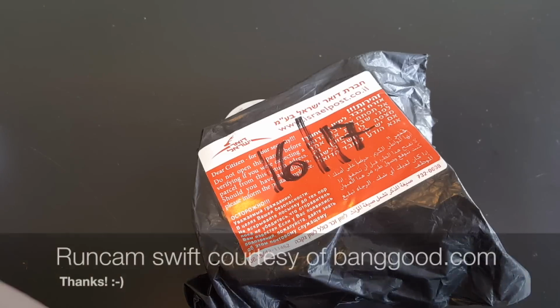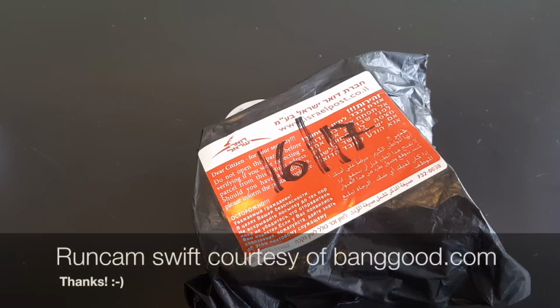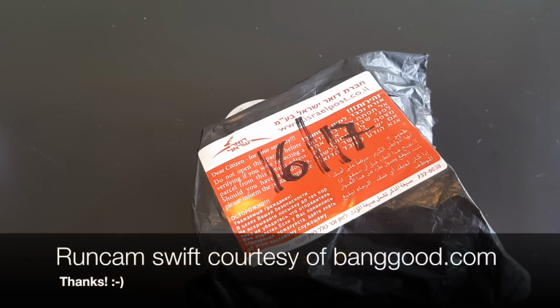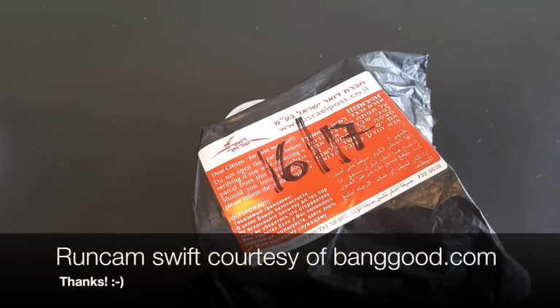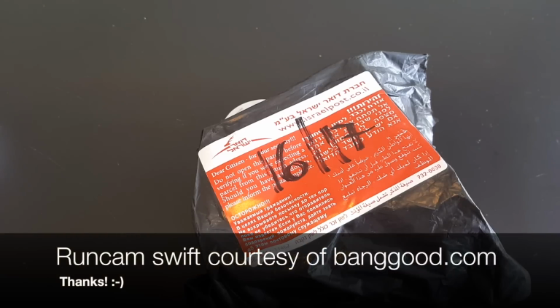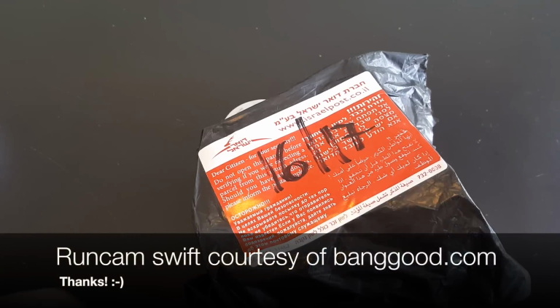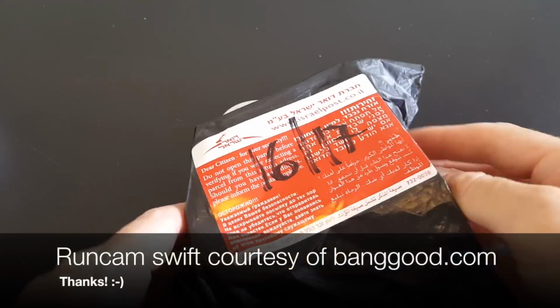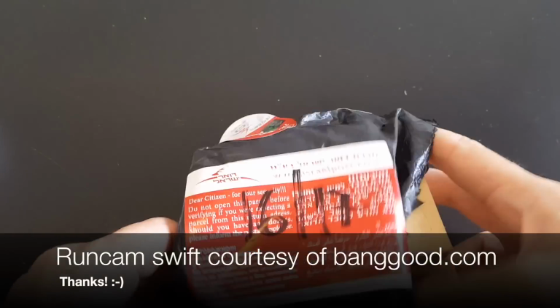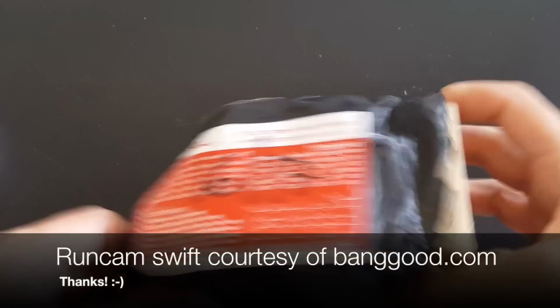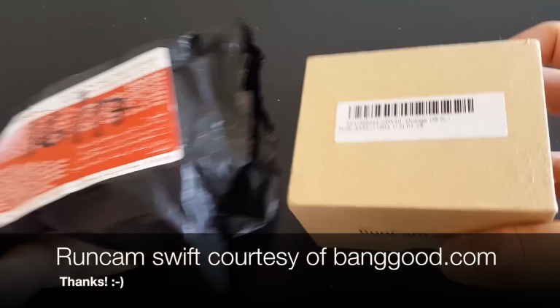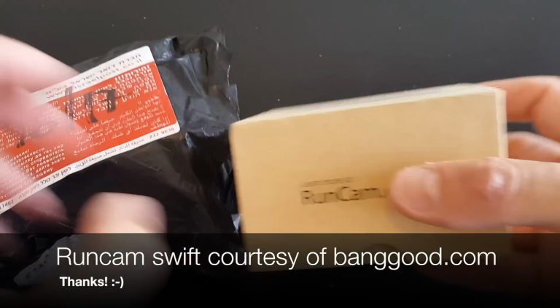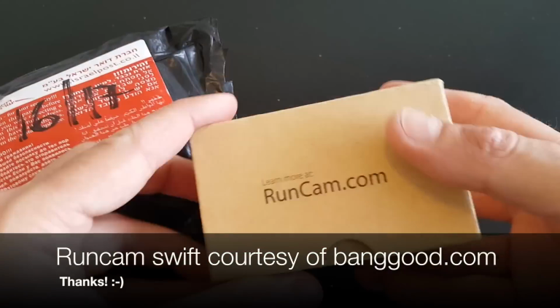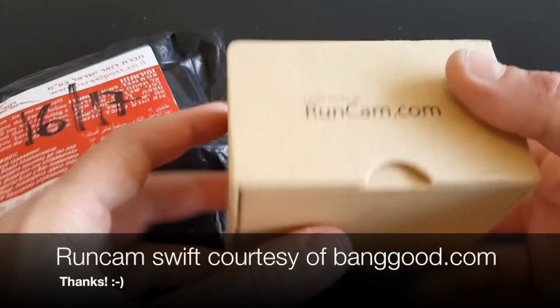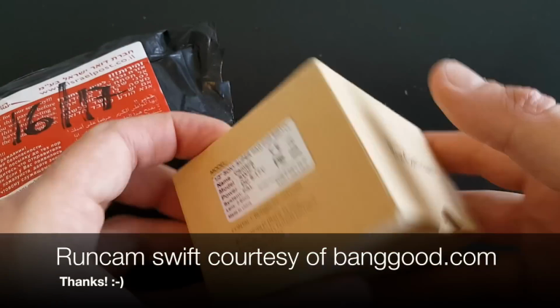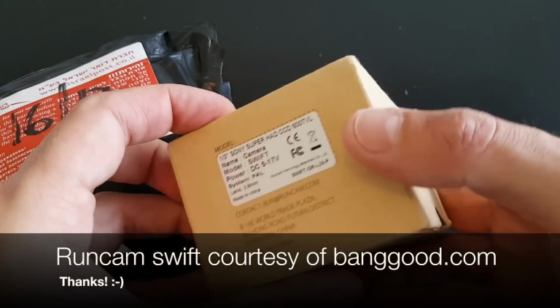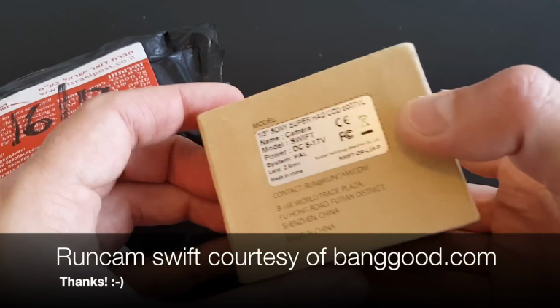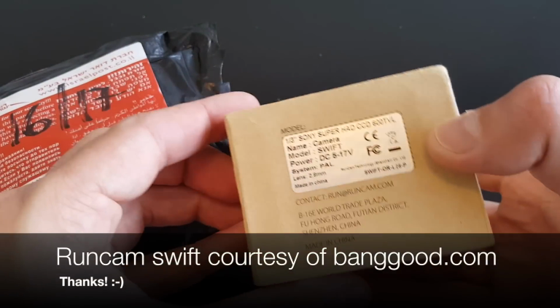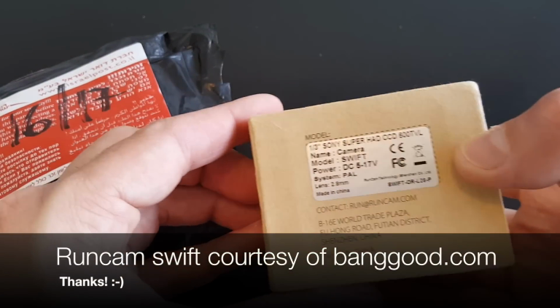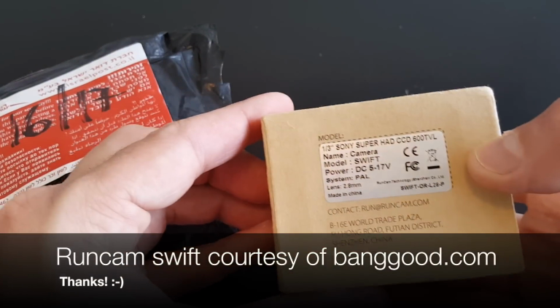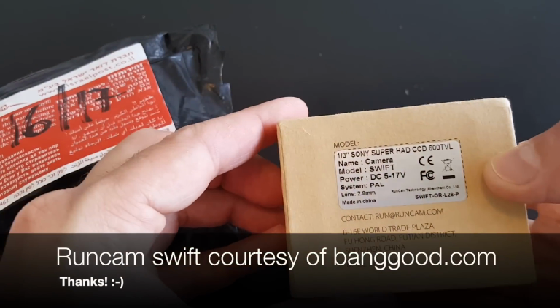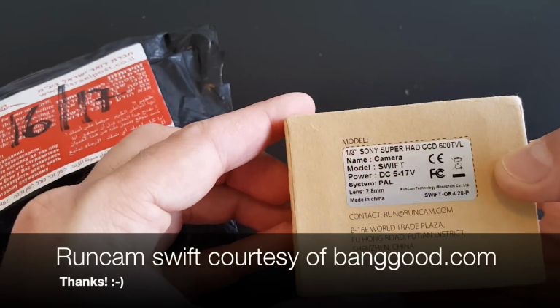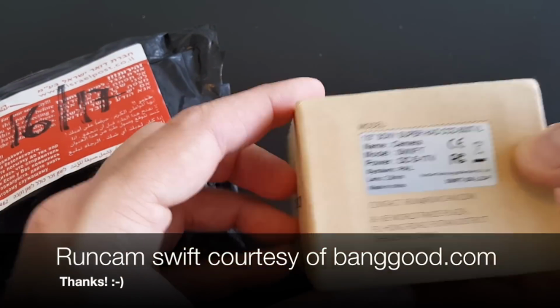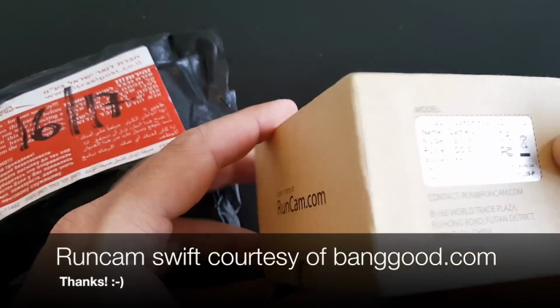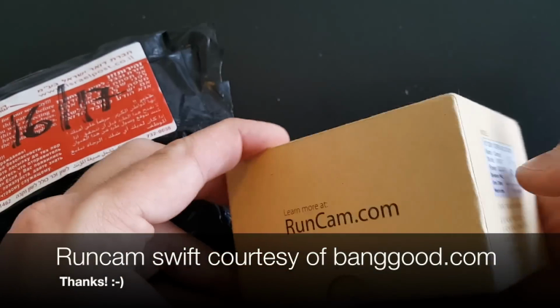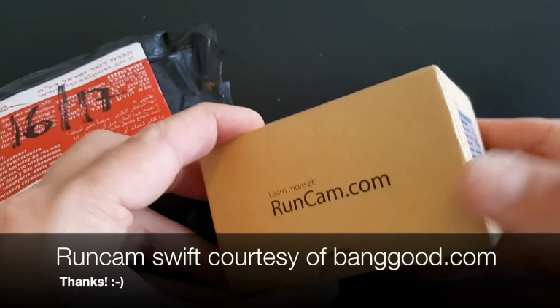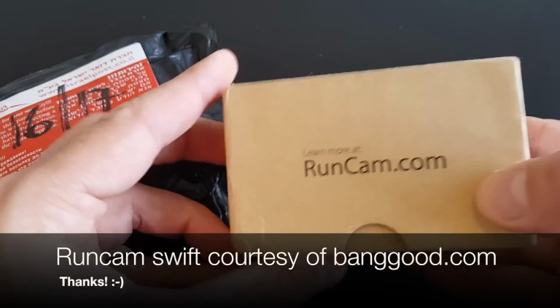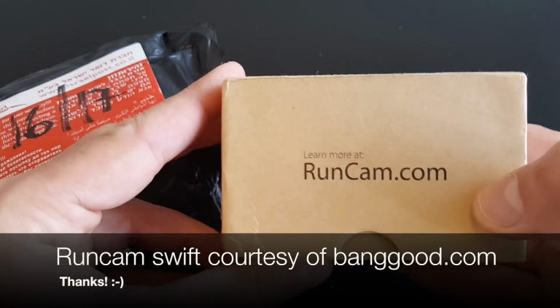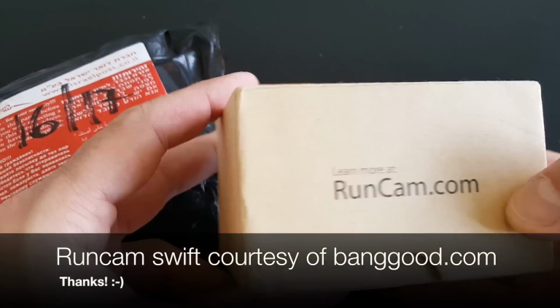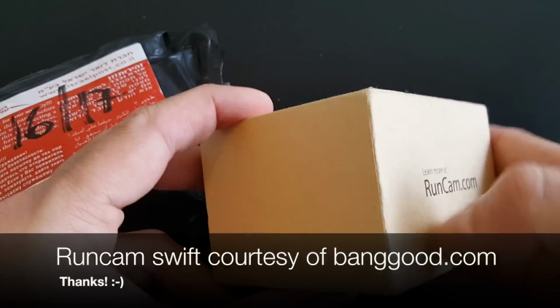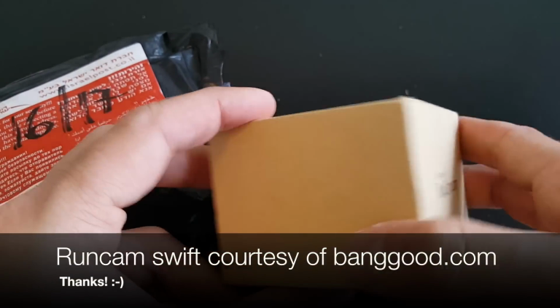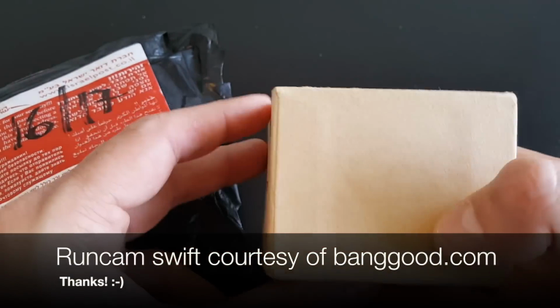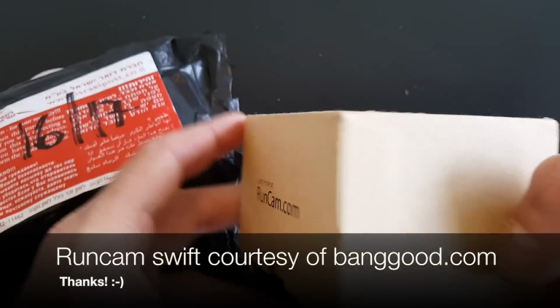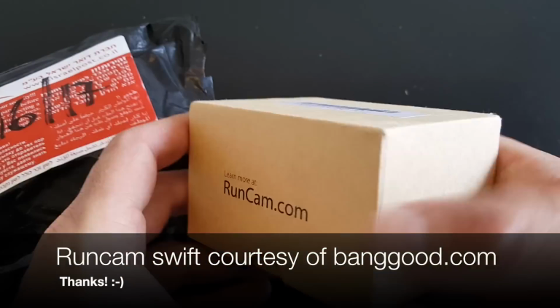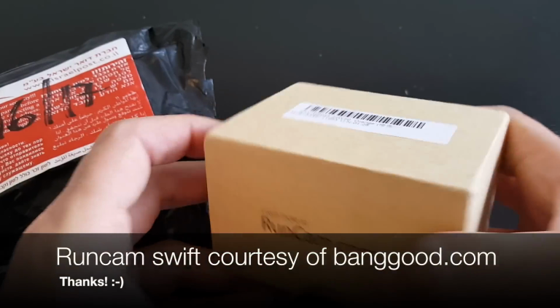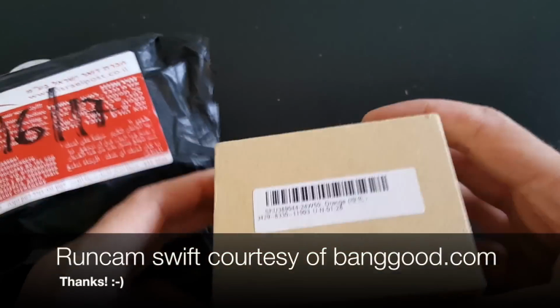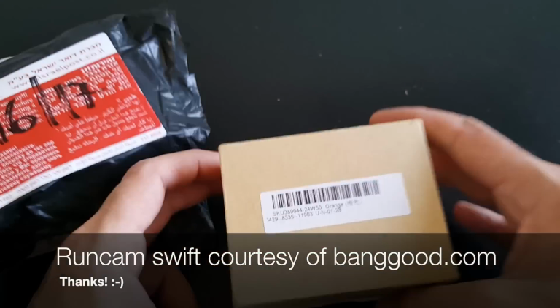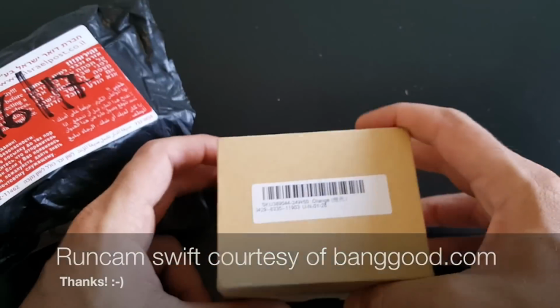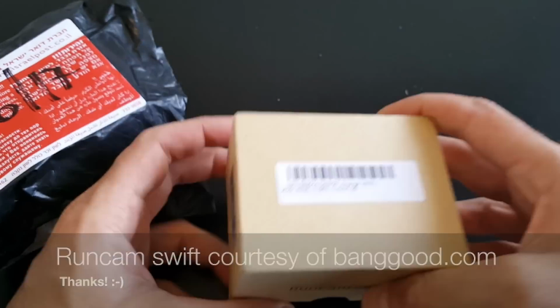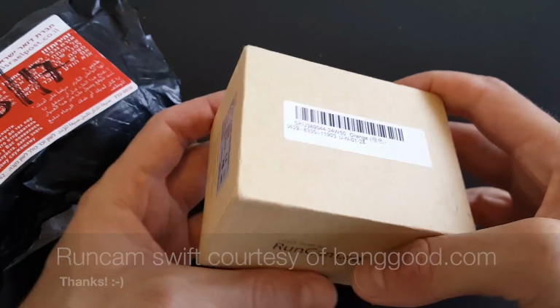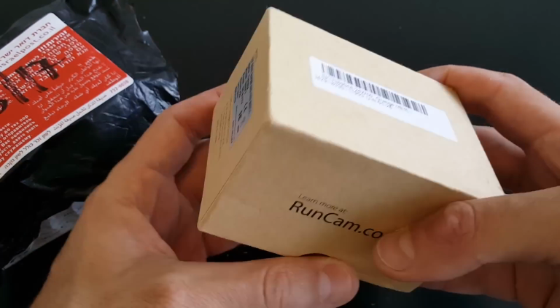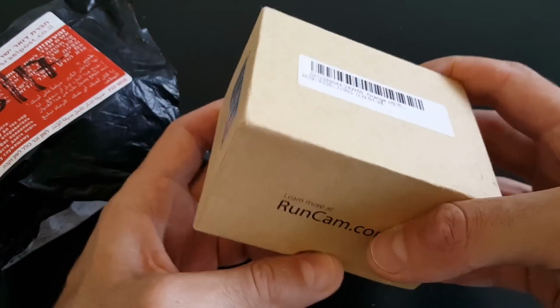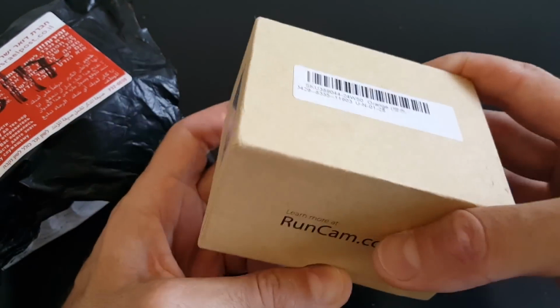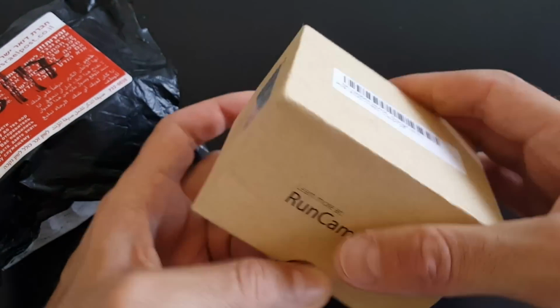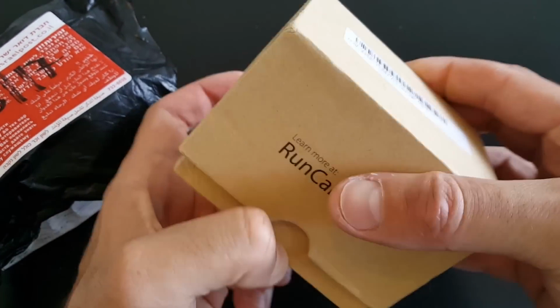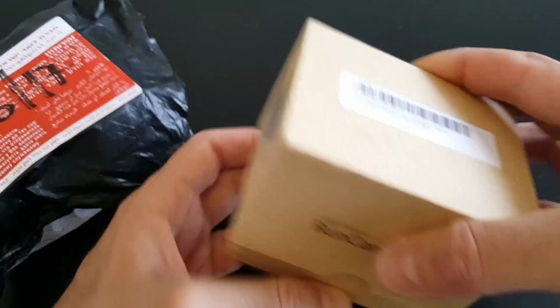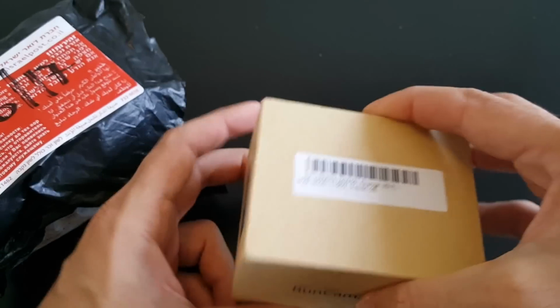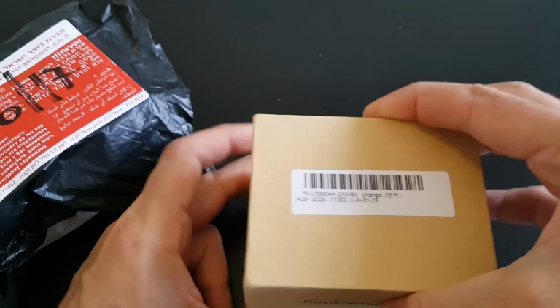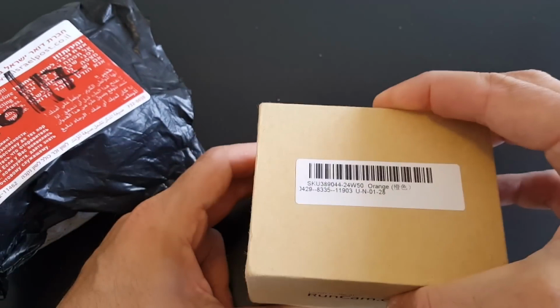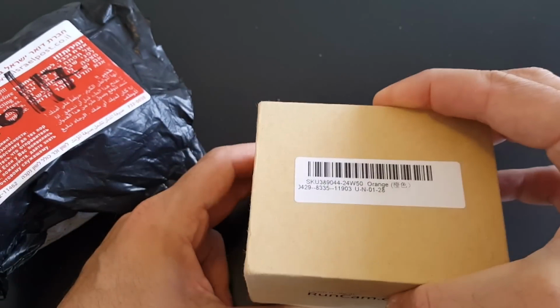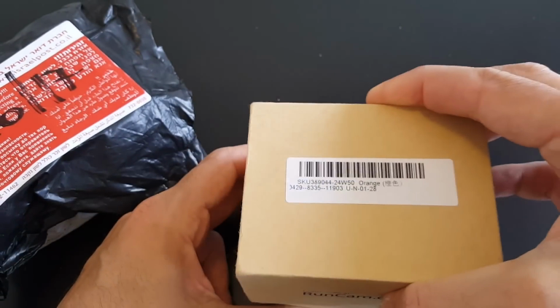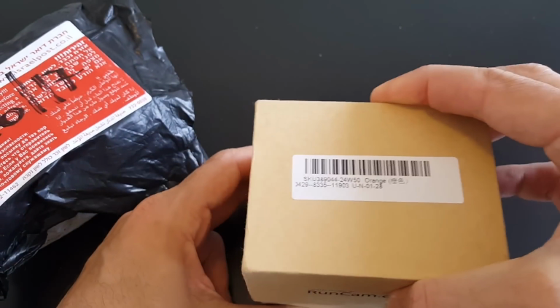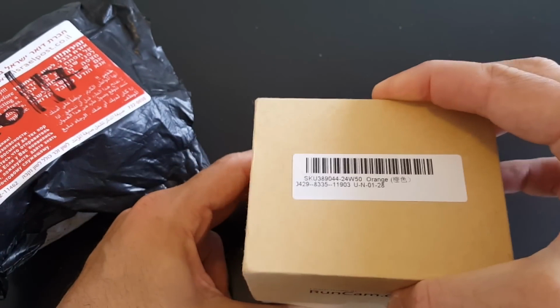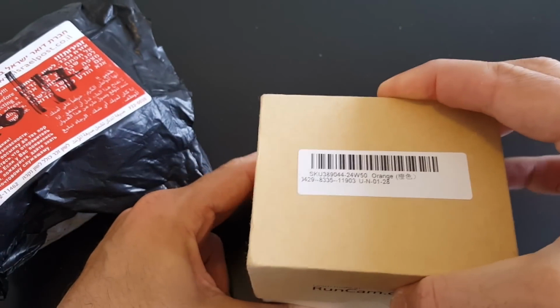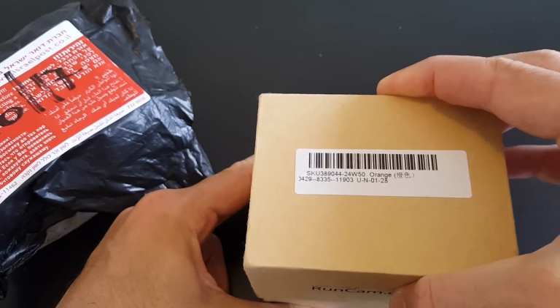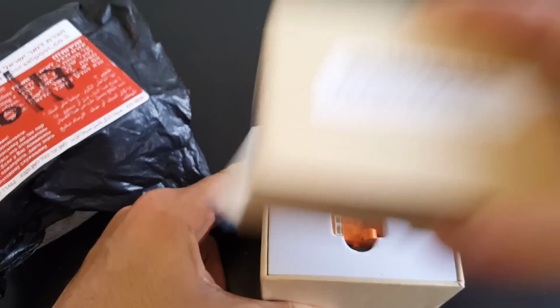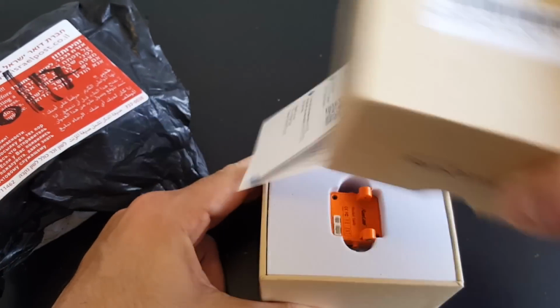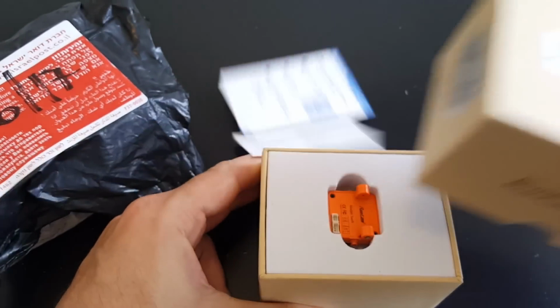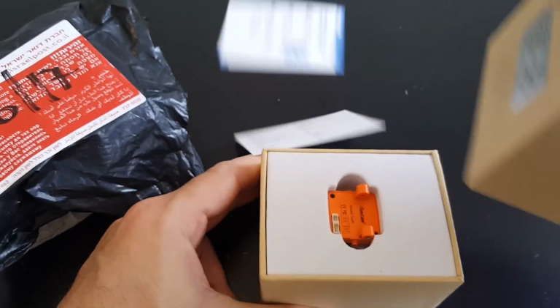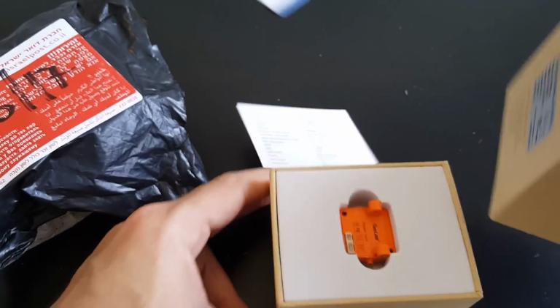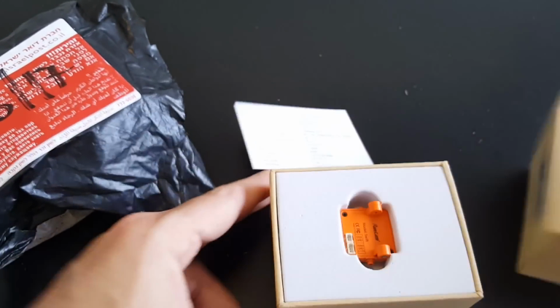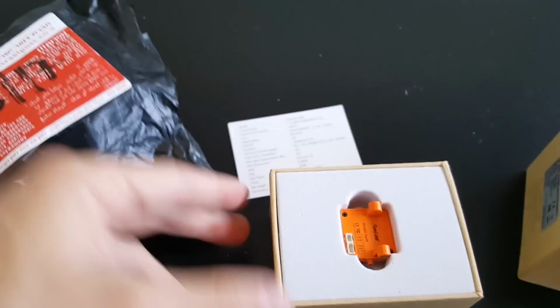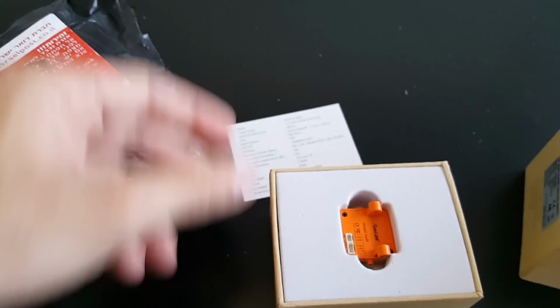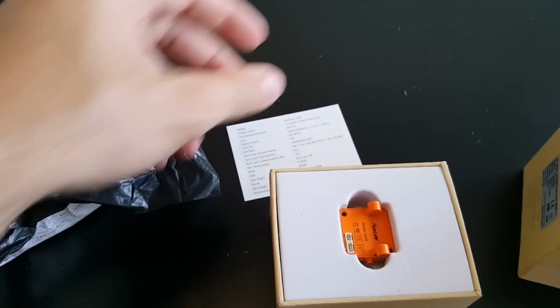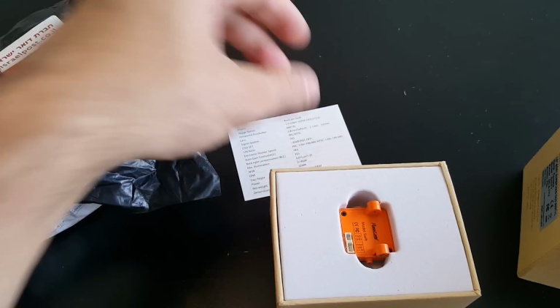Hi, this is a quick unboxing and review of the Runcam Swift FPV camera. Let's open it up and see what we have inside.